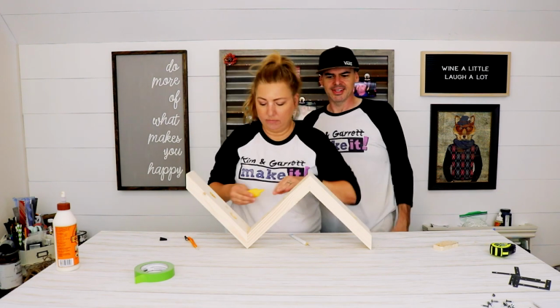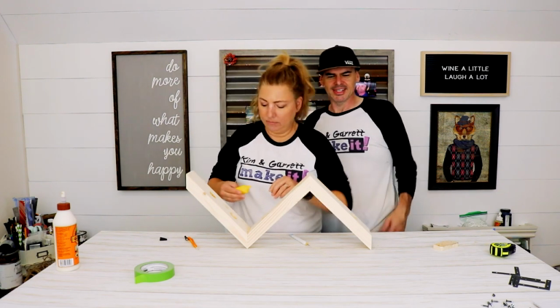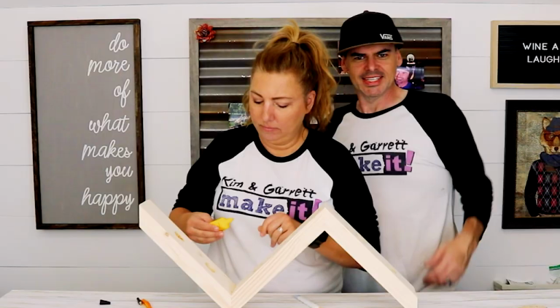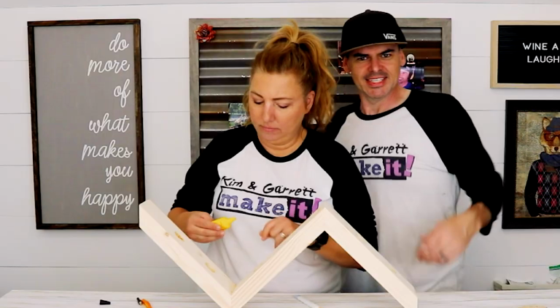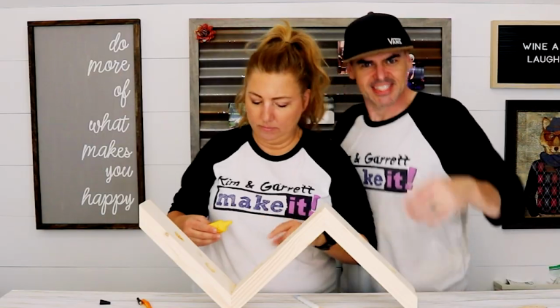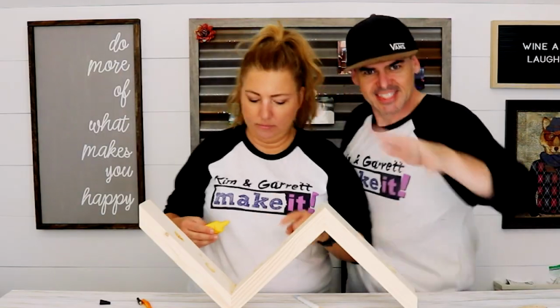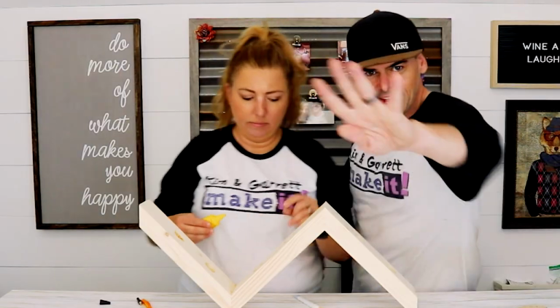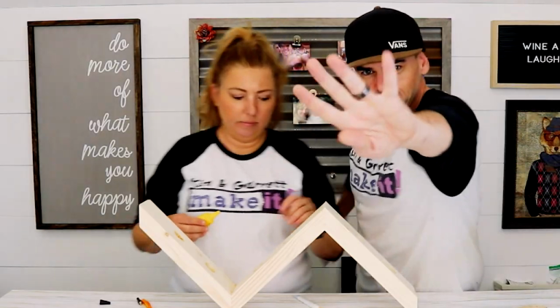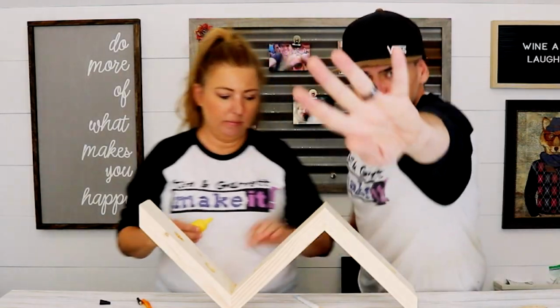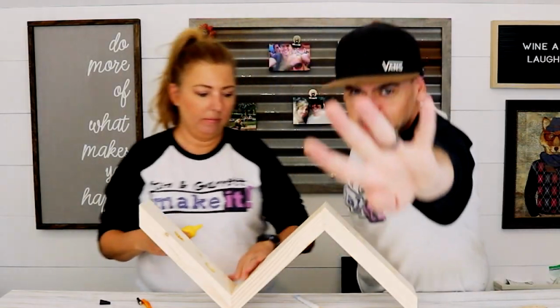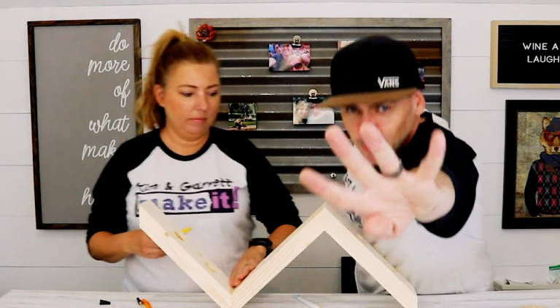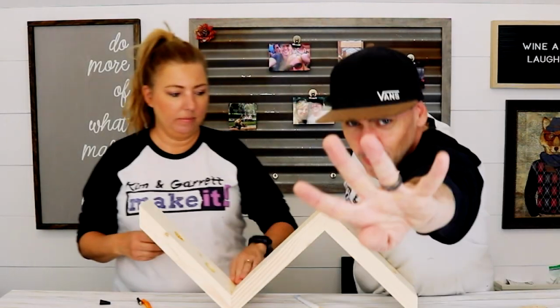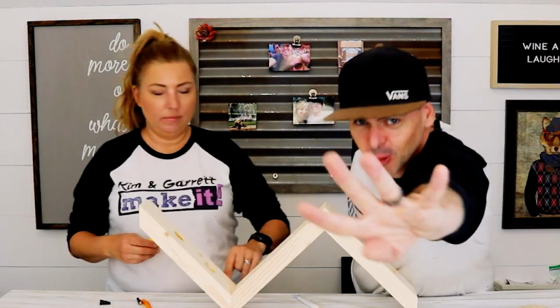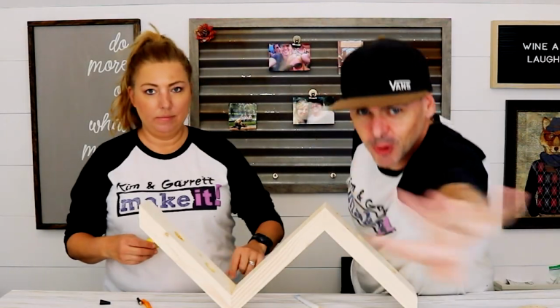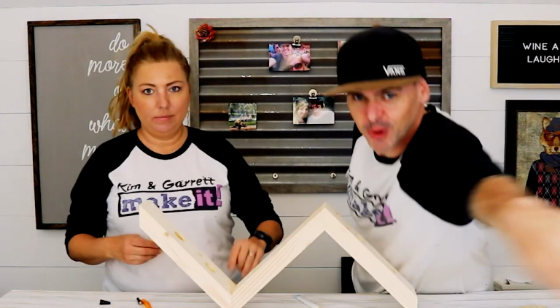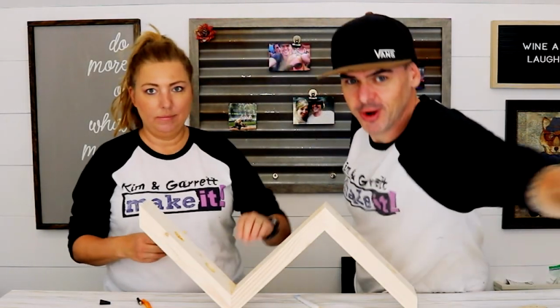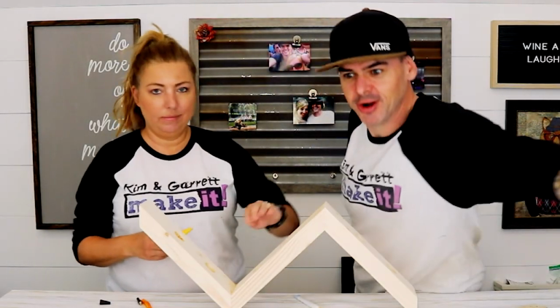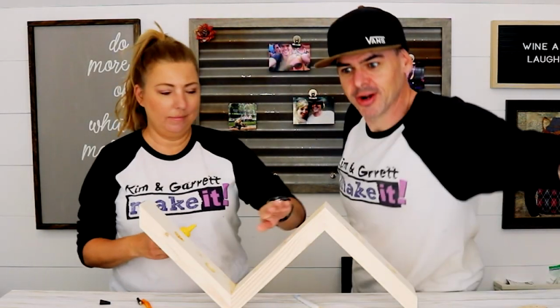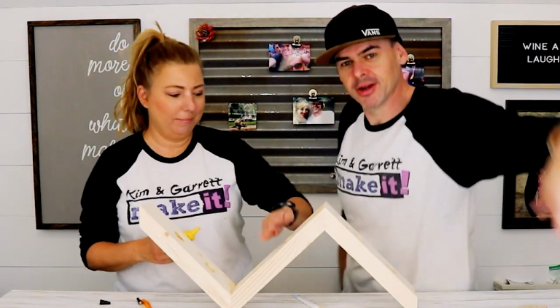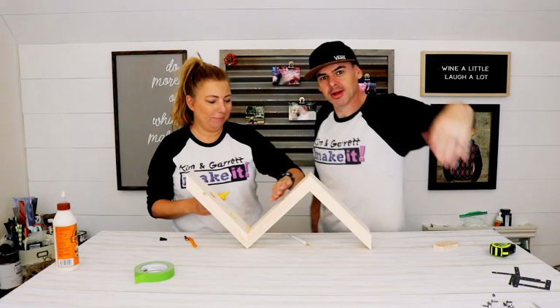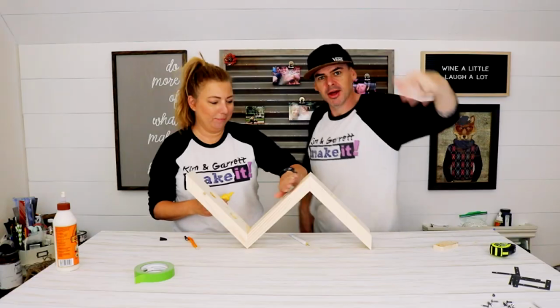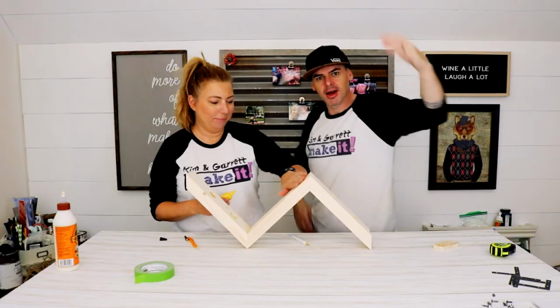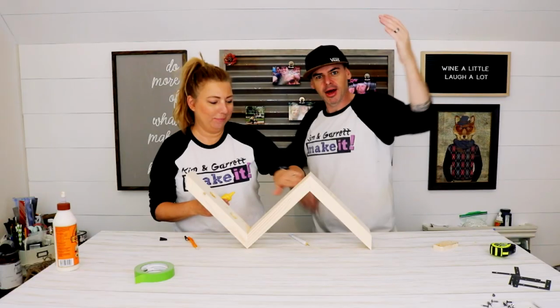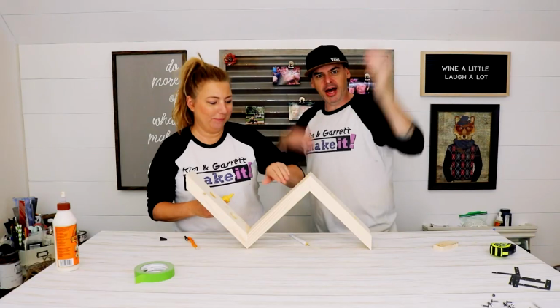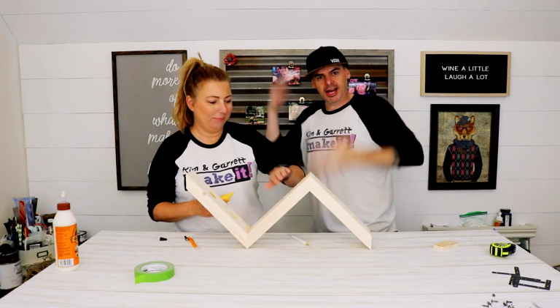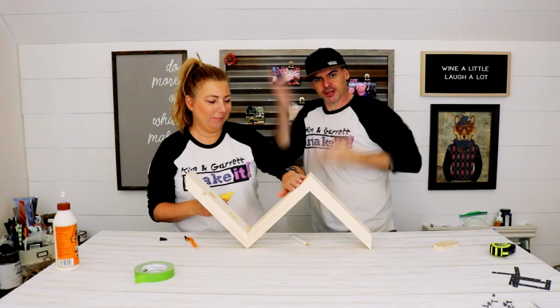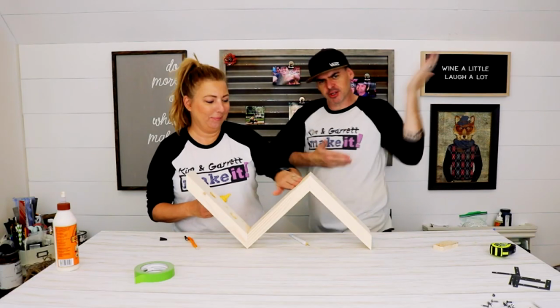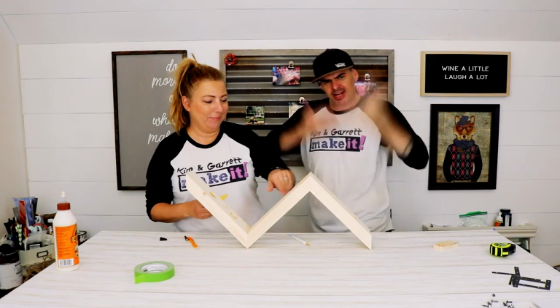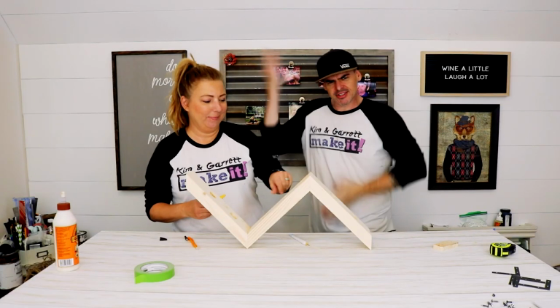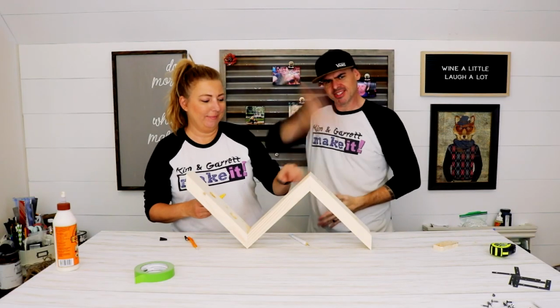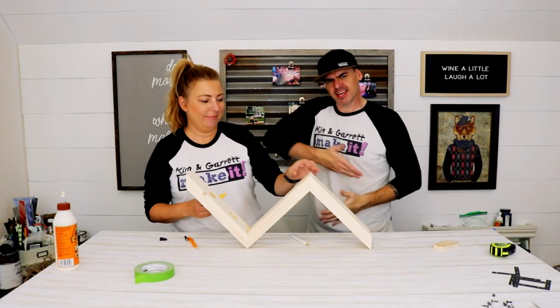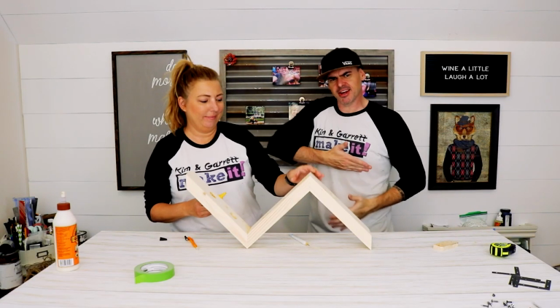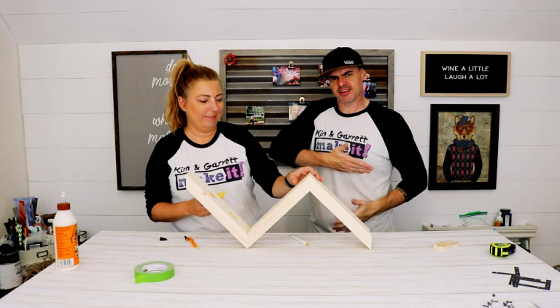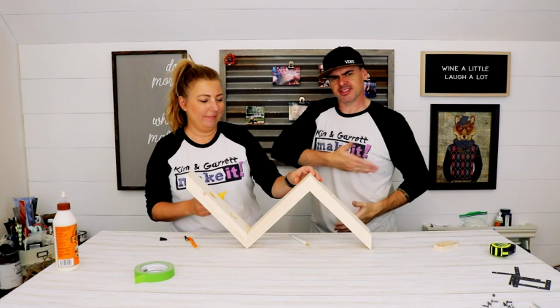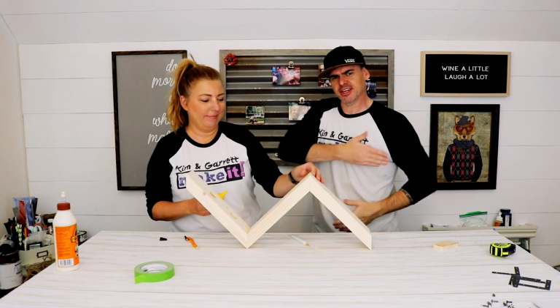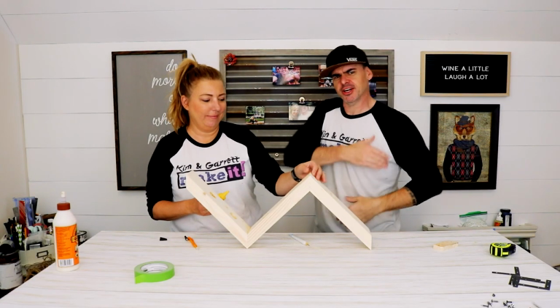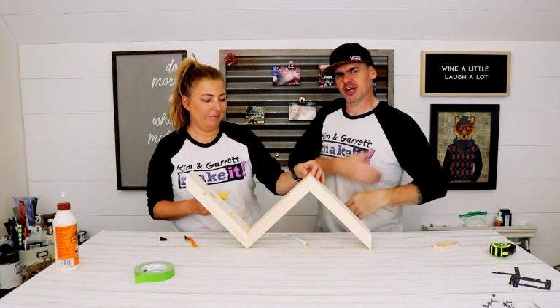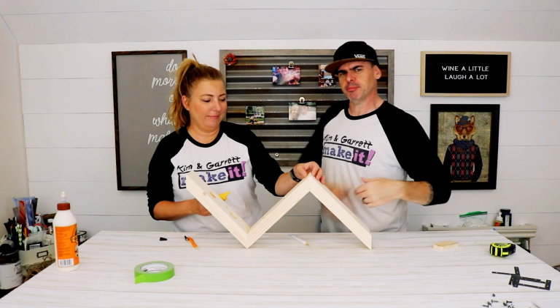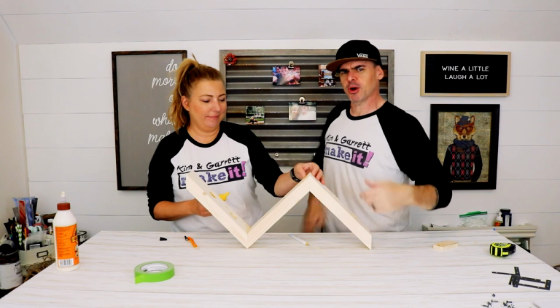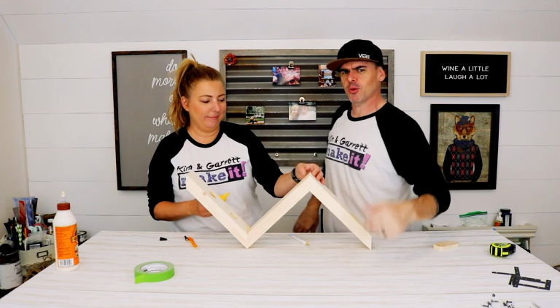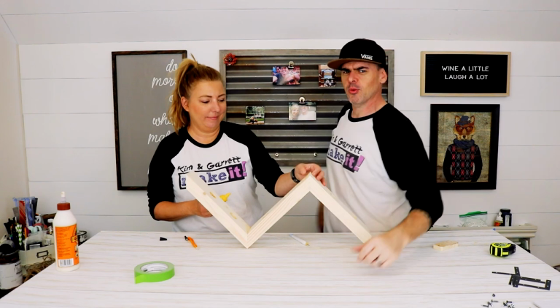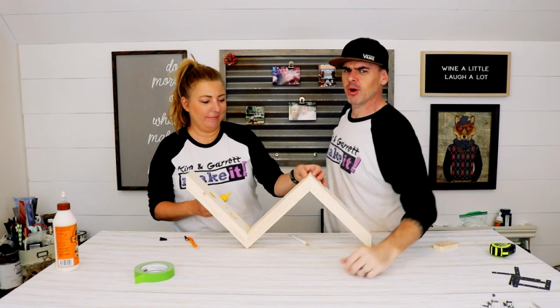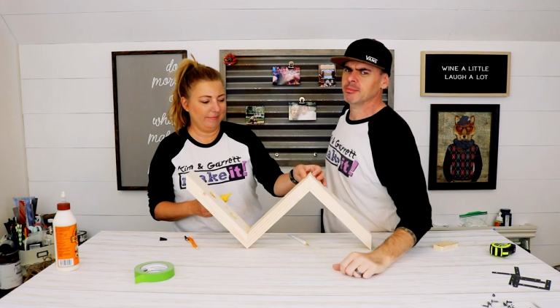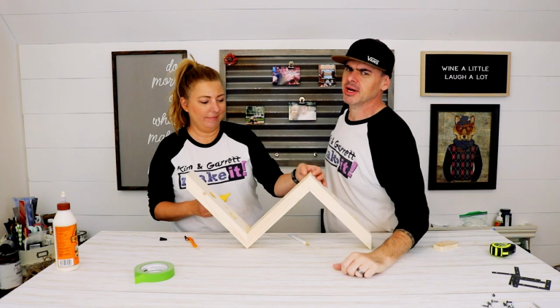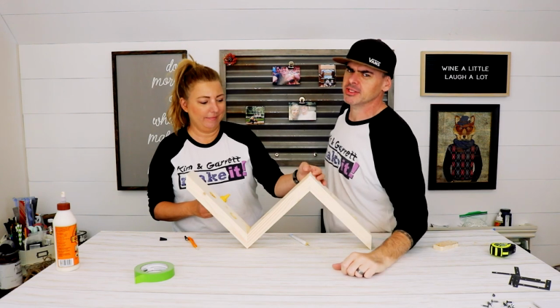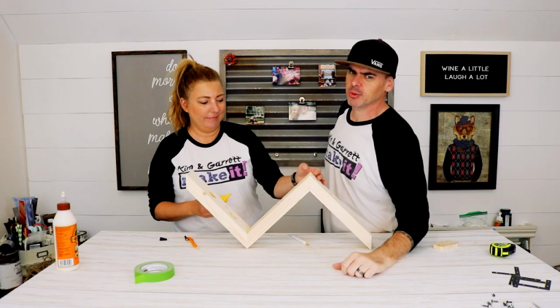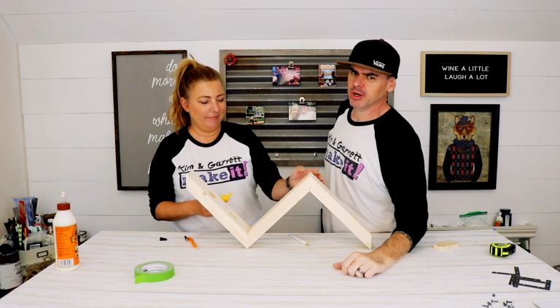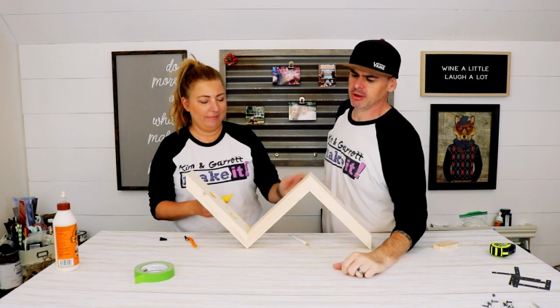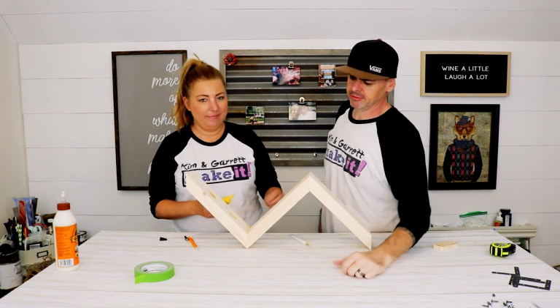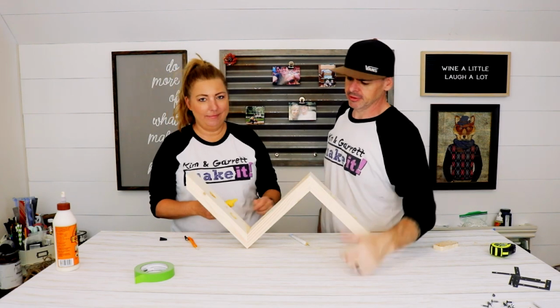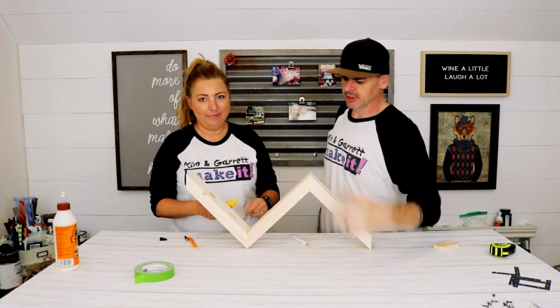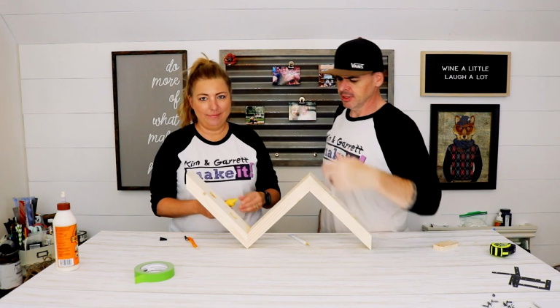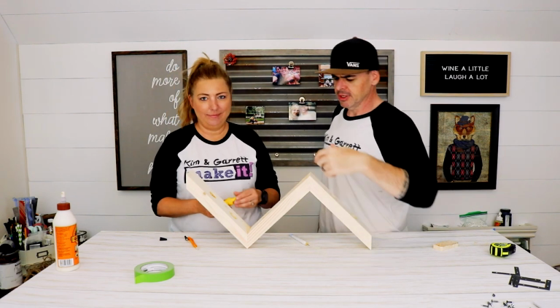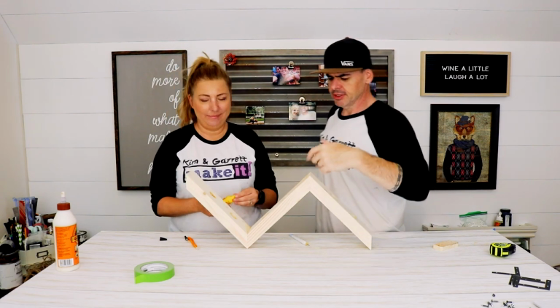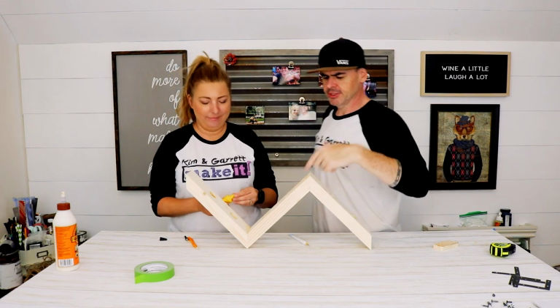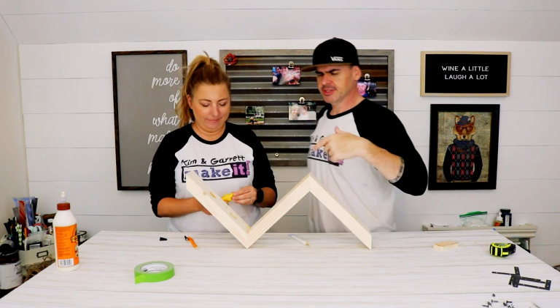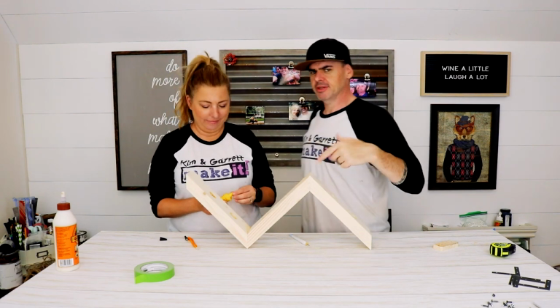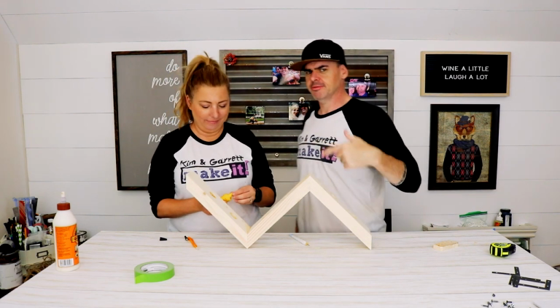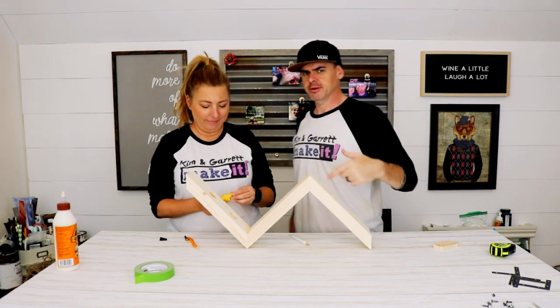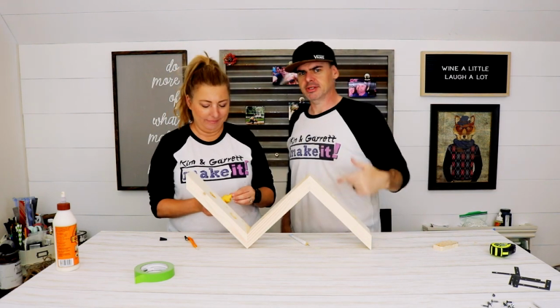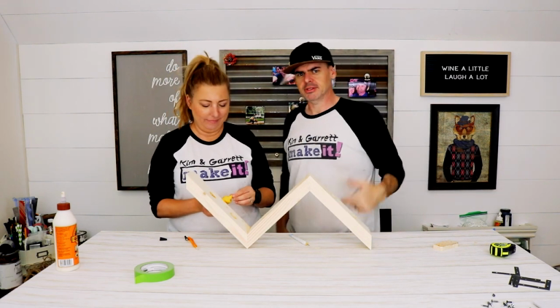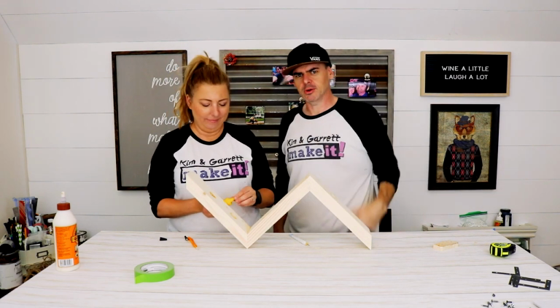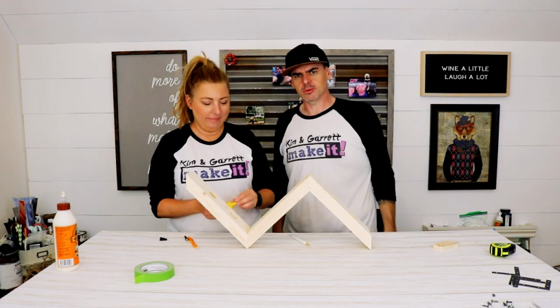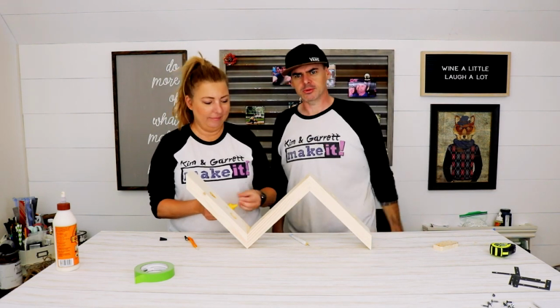Step four. I'm going to go downstairs and cut up our 1x12, and Kim is going to fill these holes.